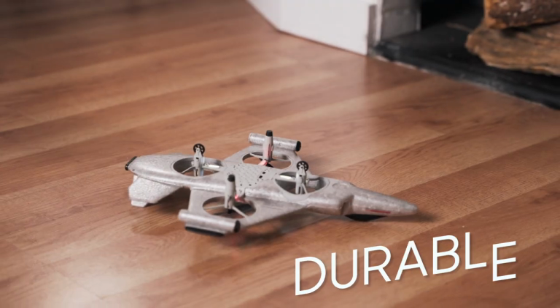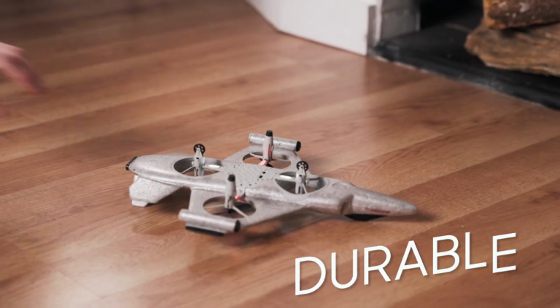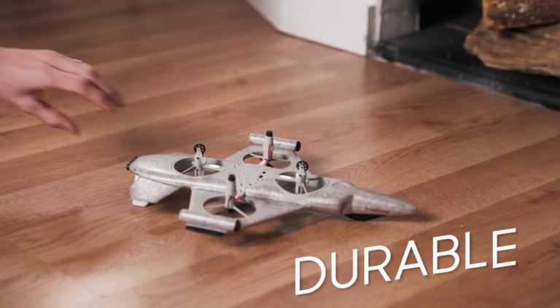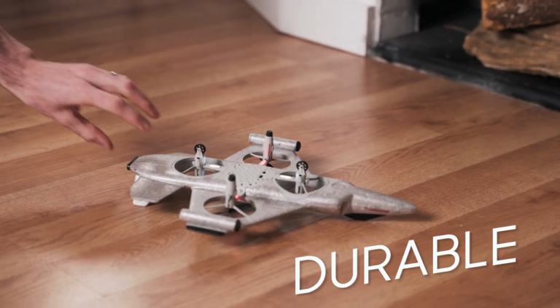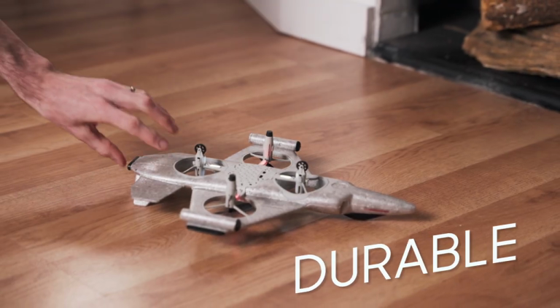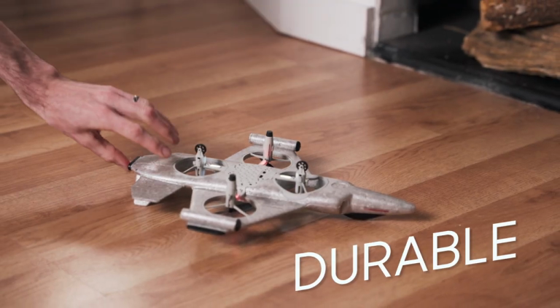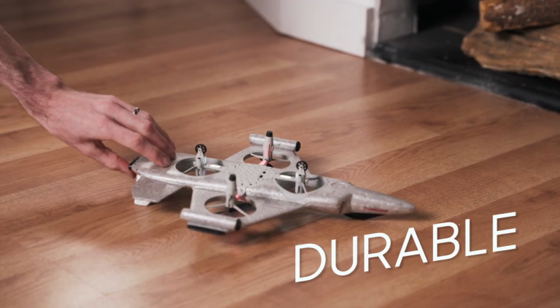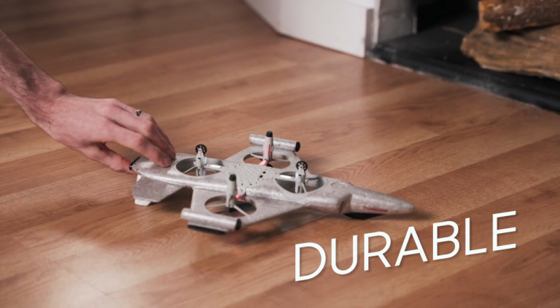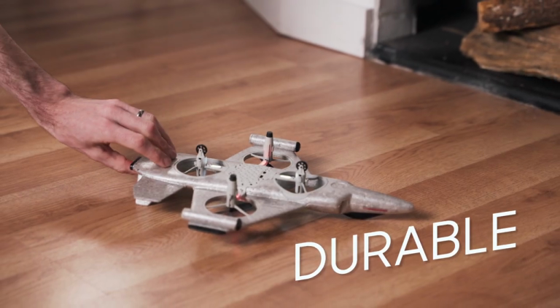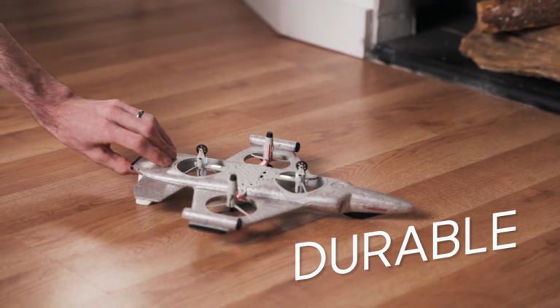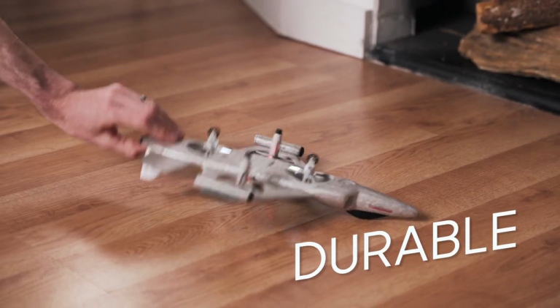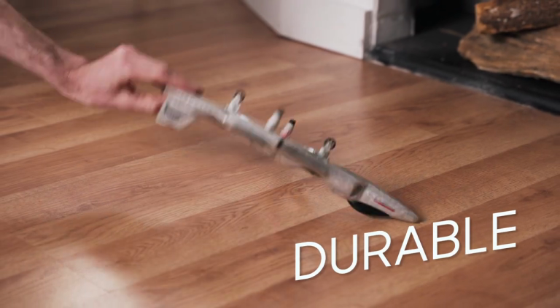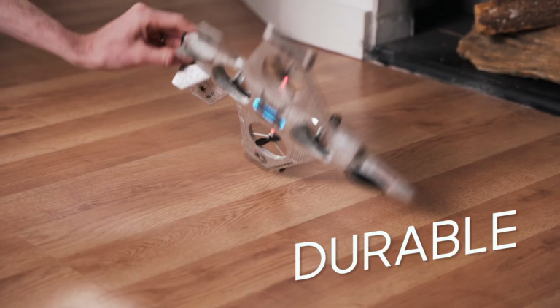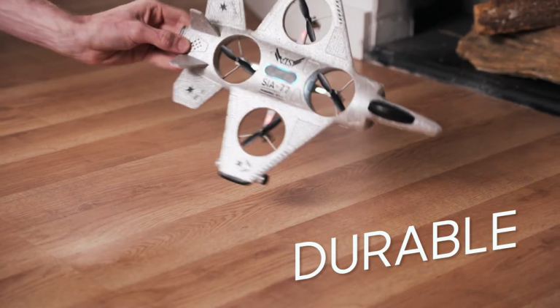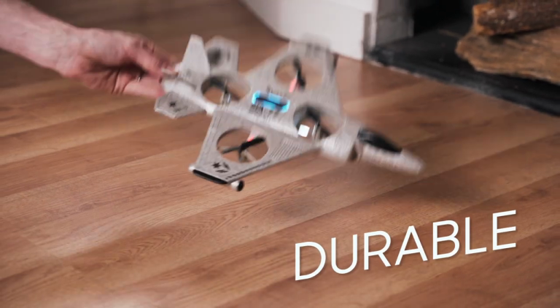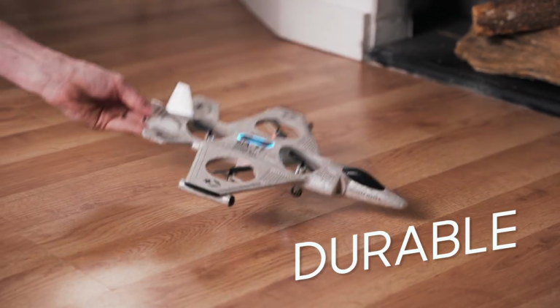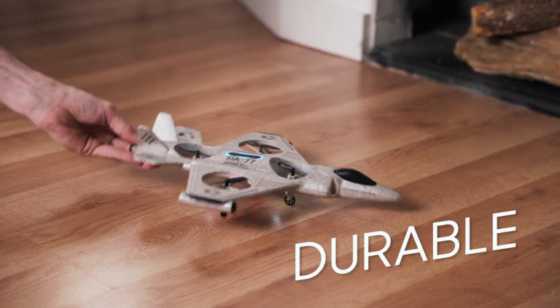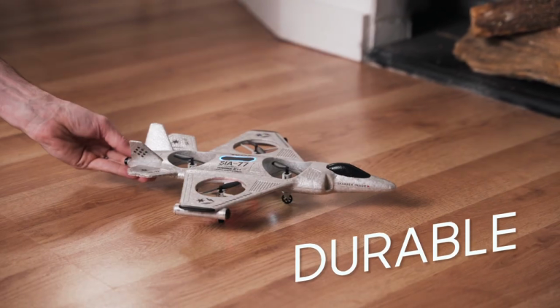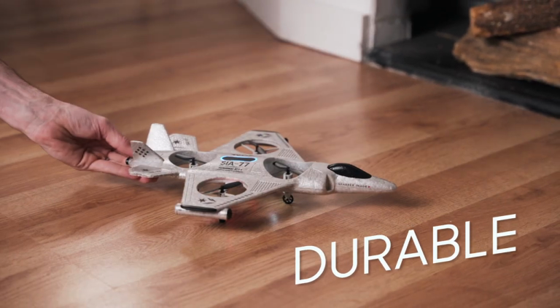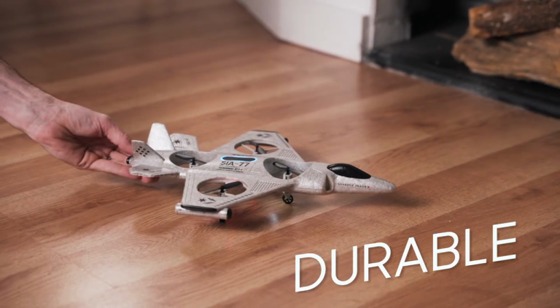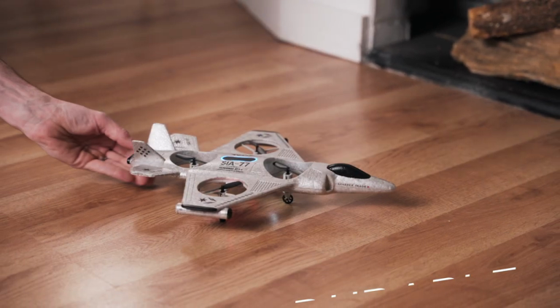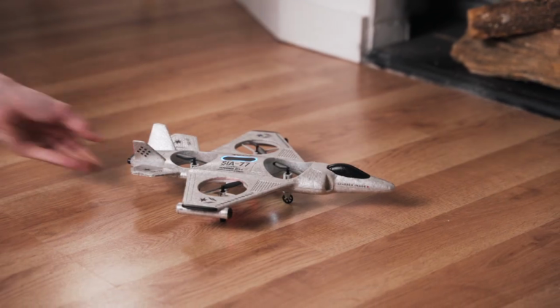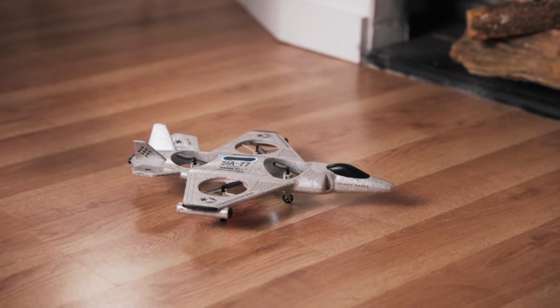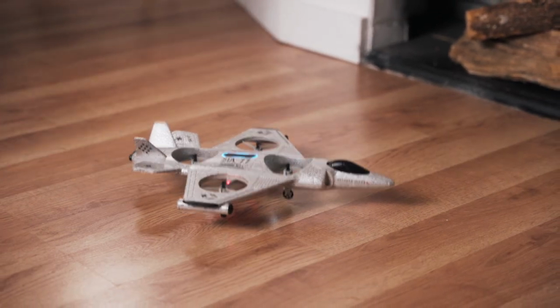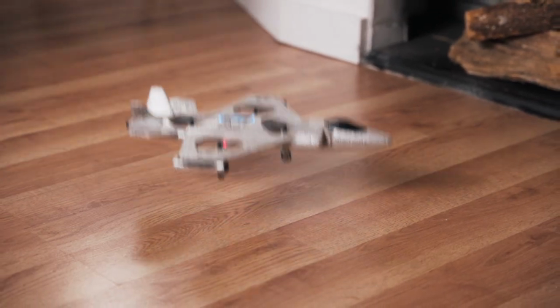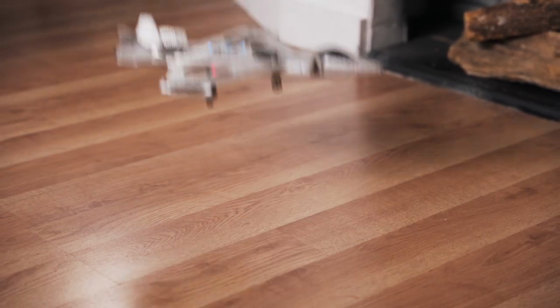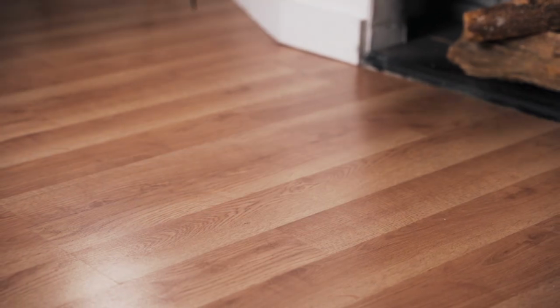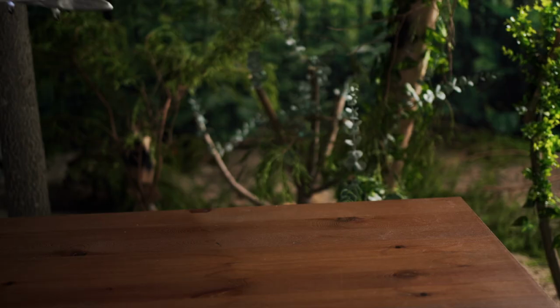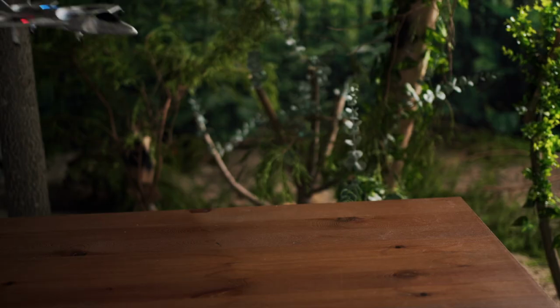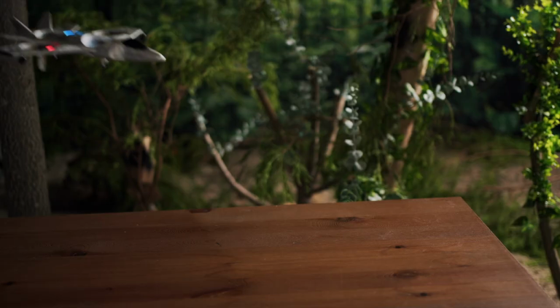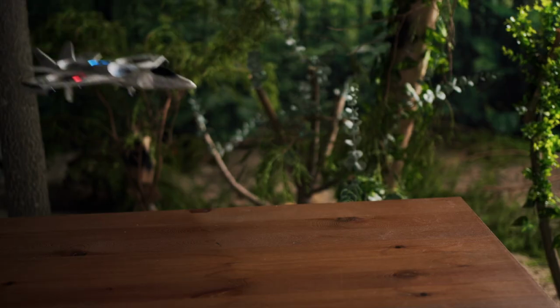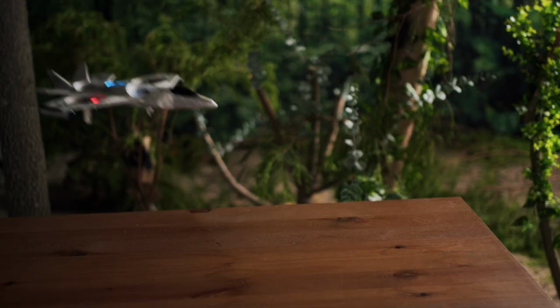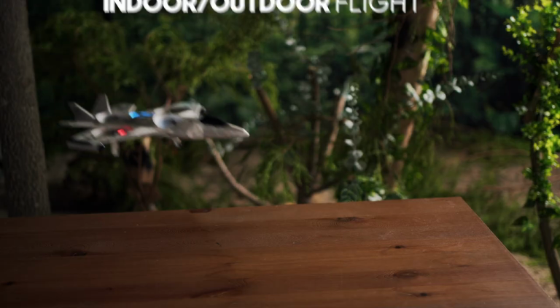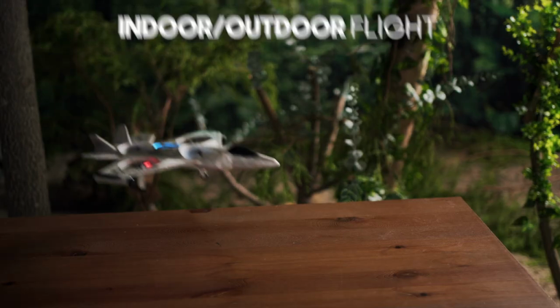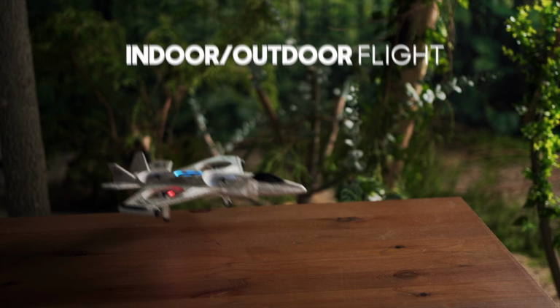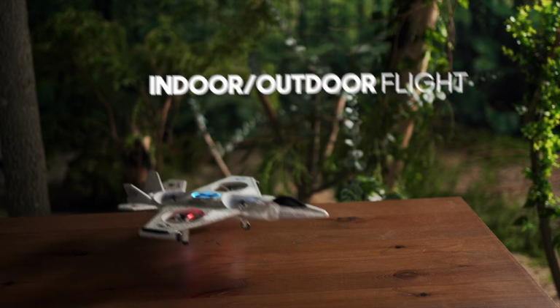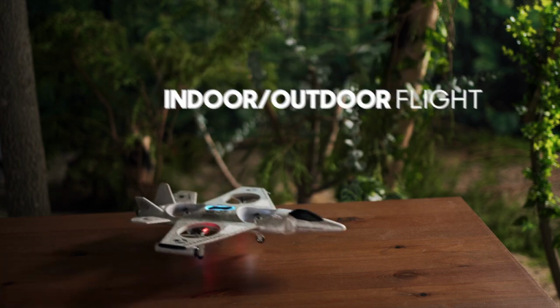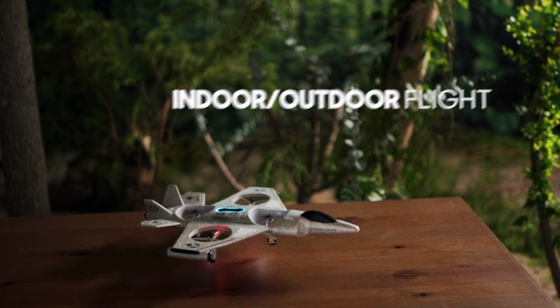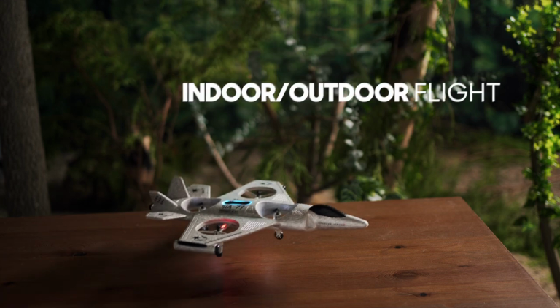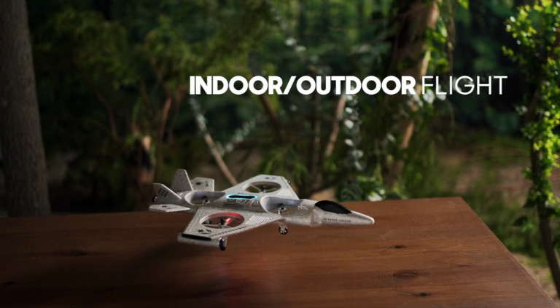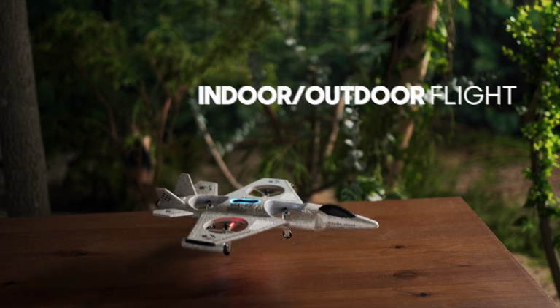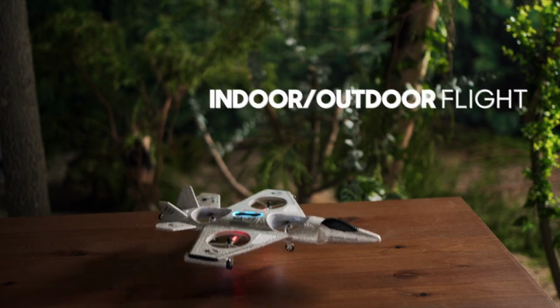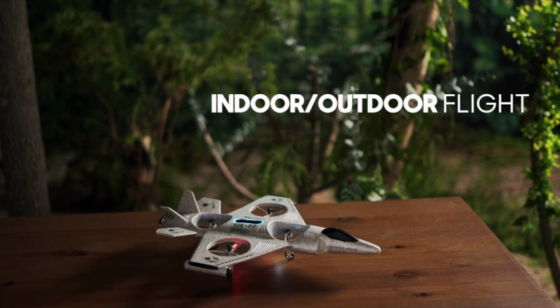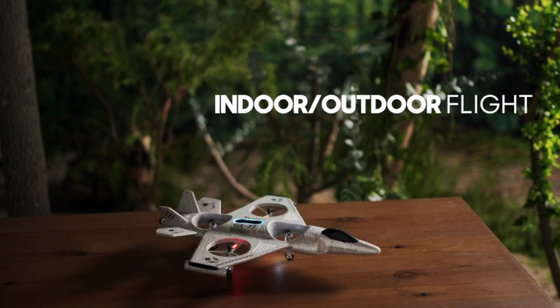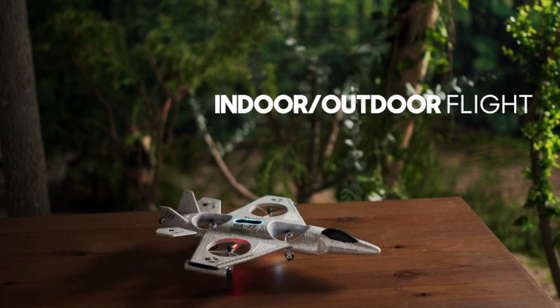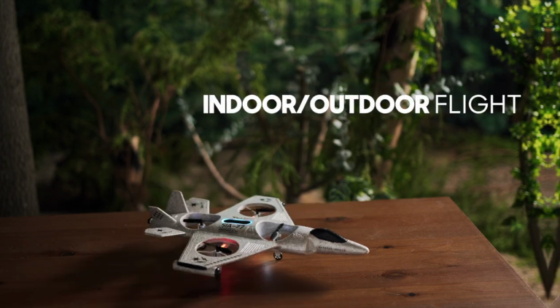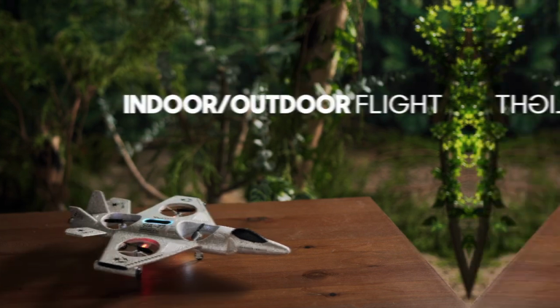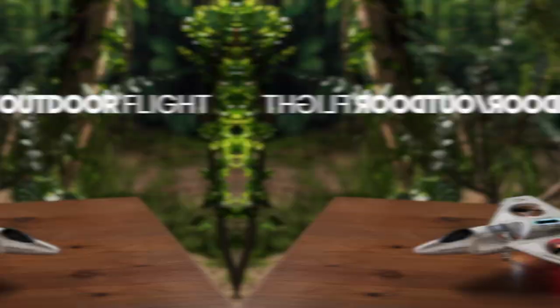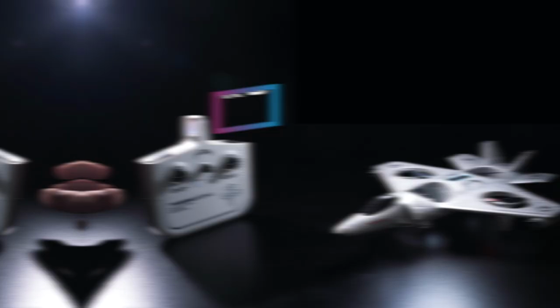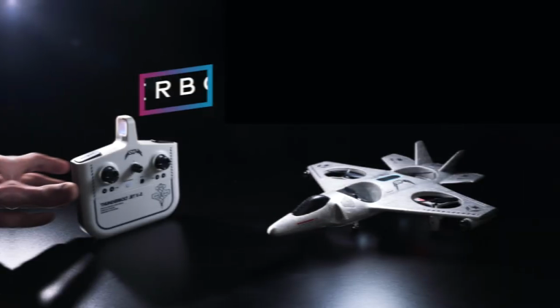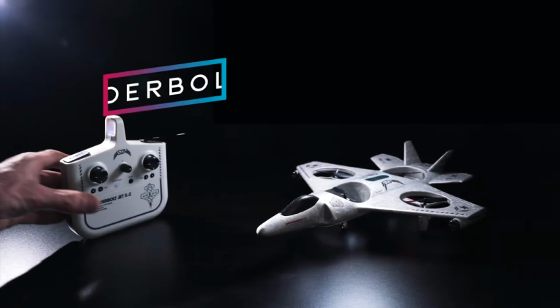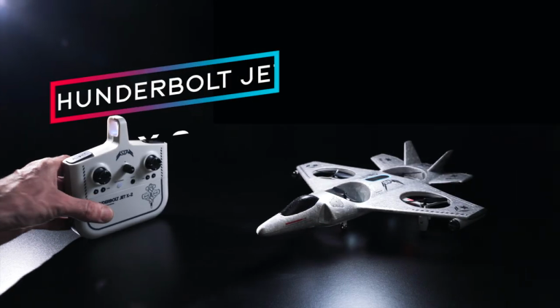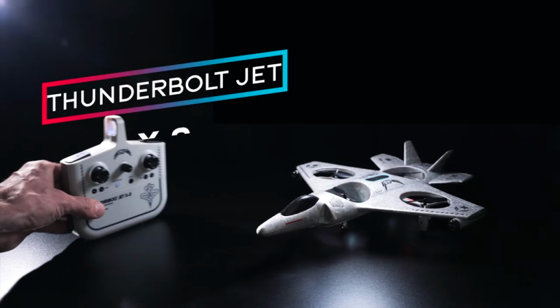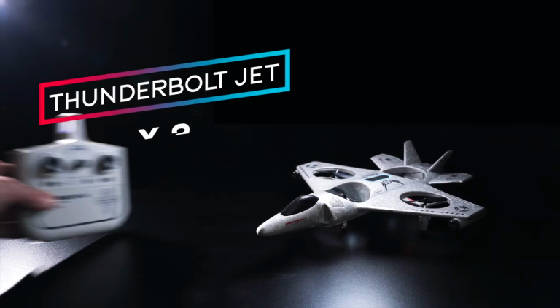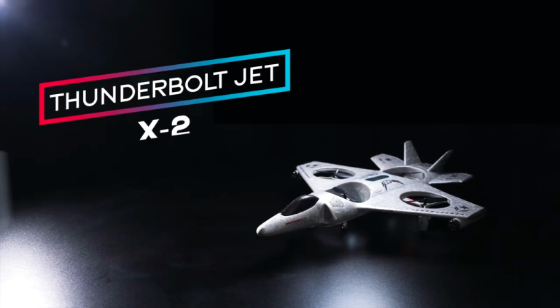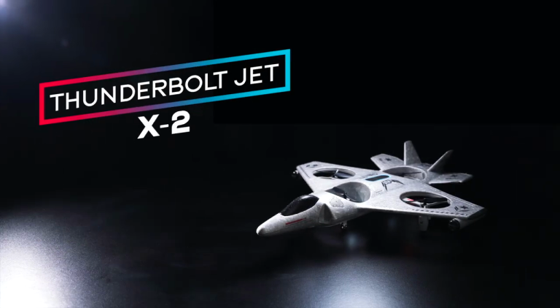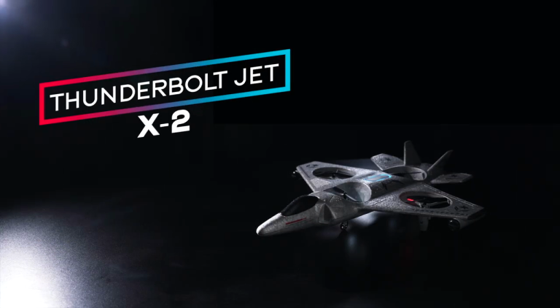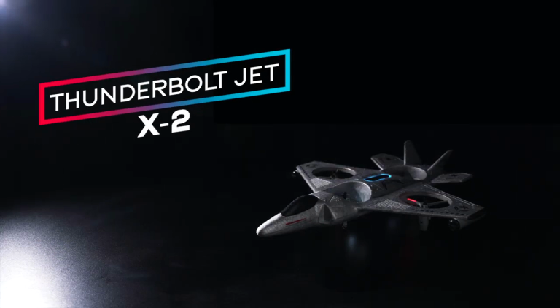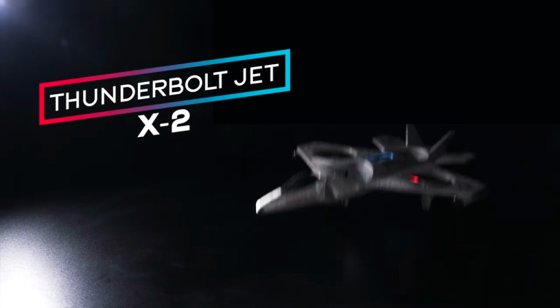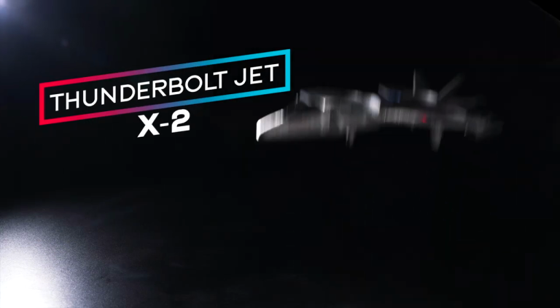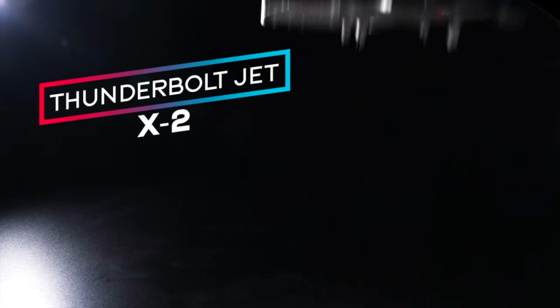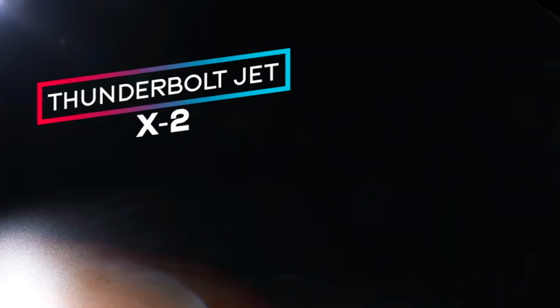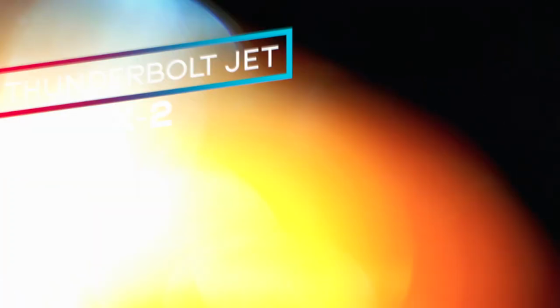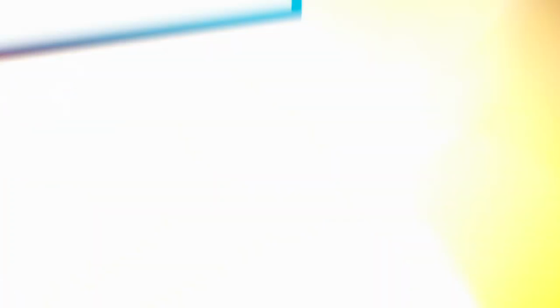The X2 is lightweight yet durable, letting you fly again and again, even outside. The ThunderboltJet X2 from Sharper Image.